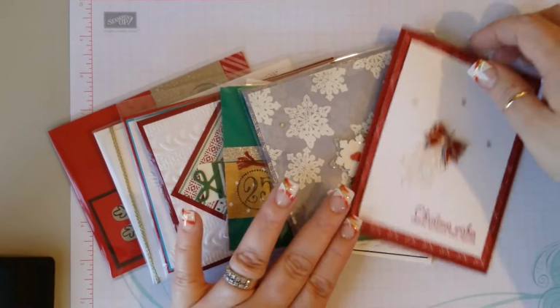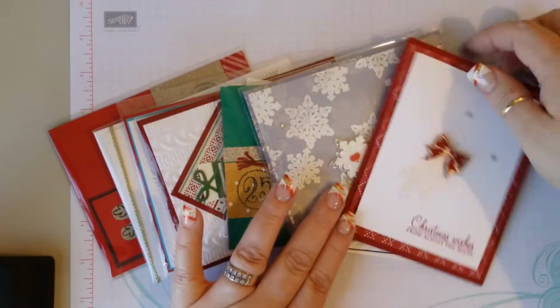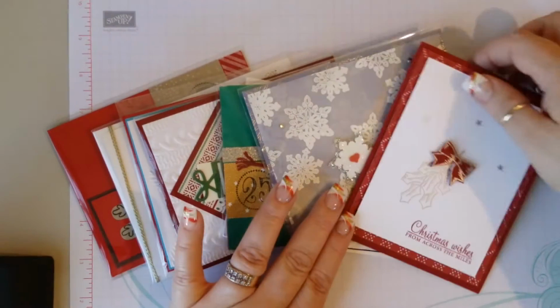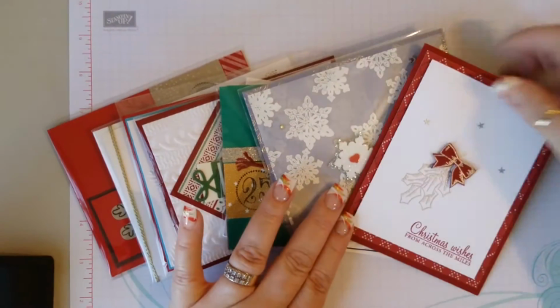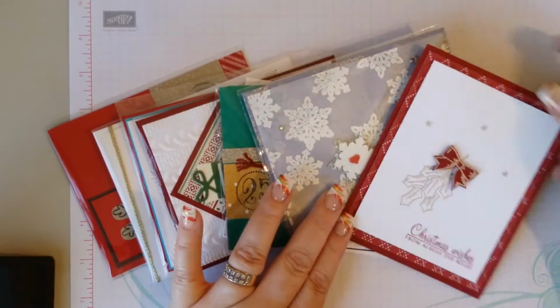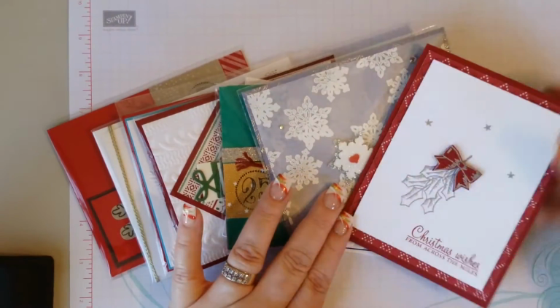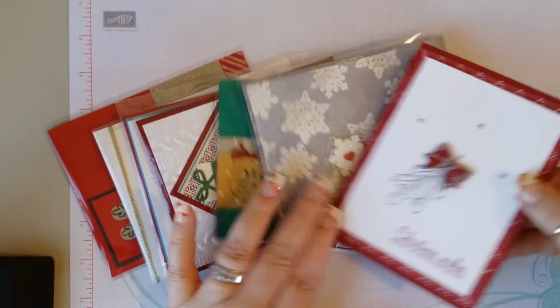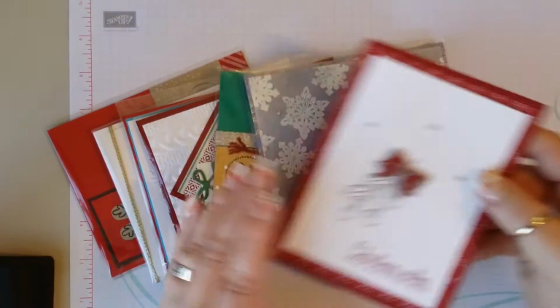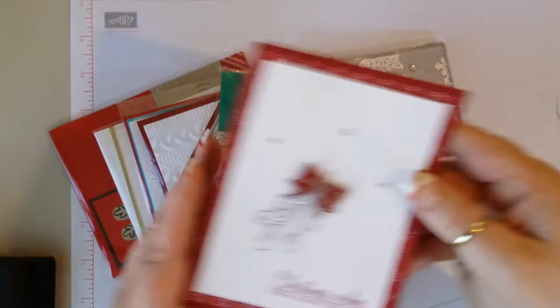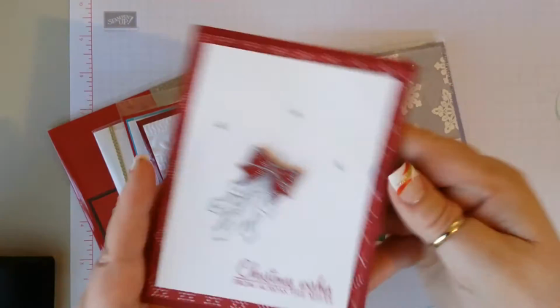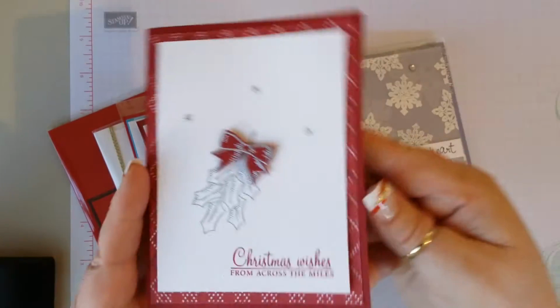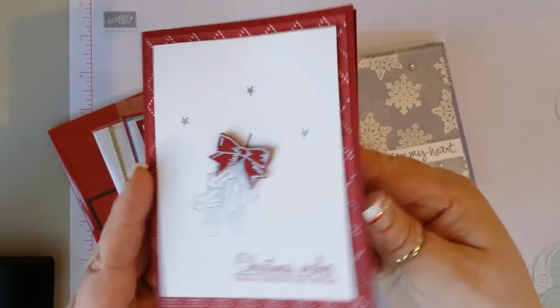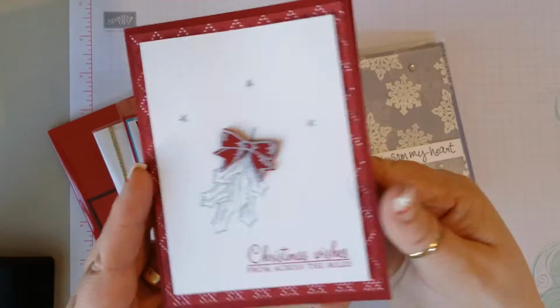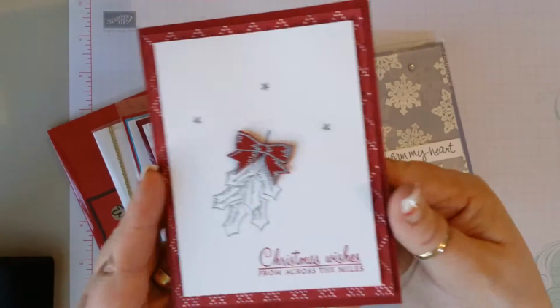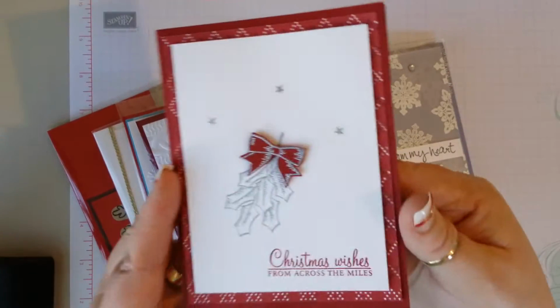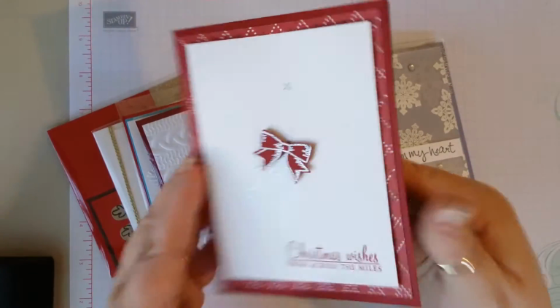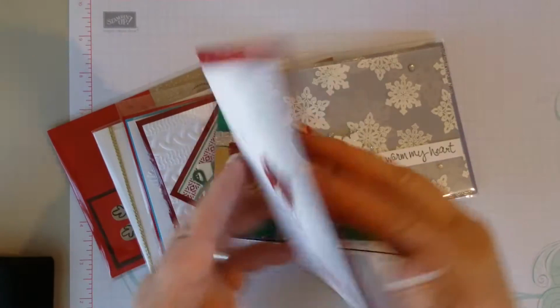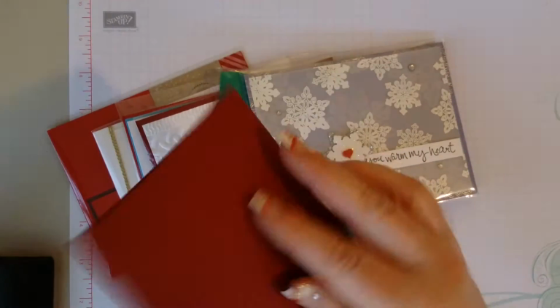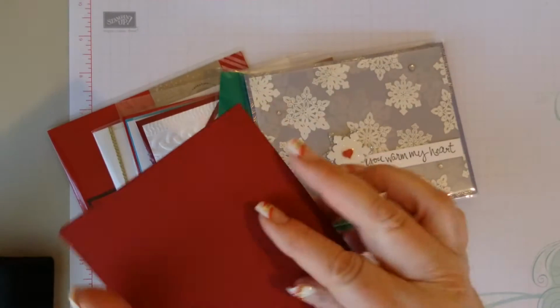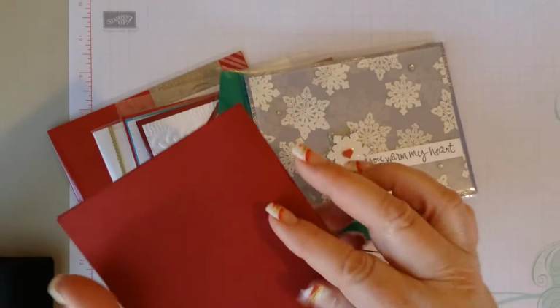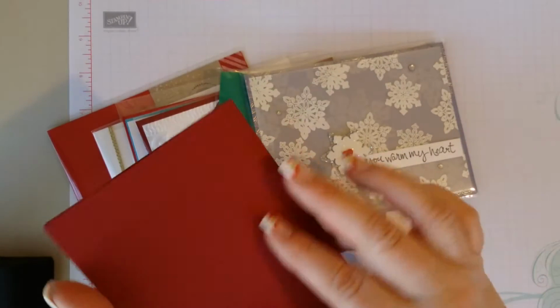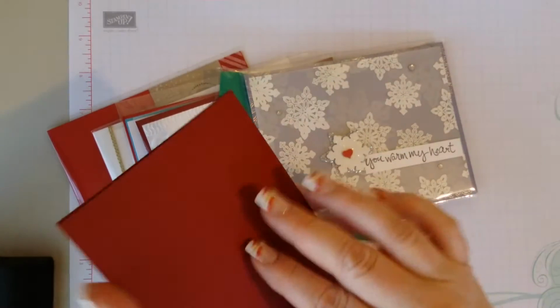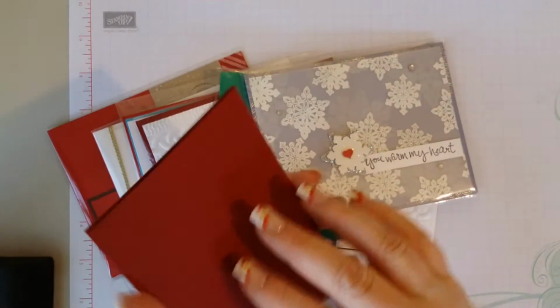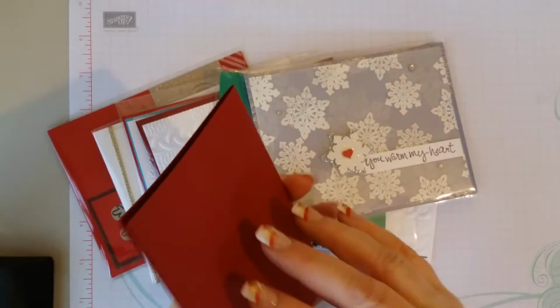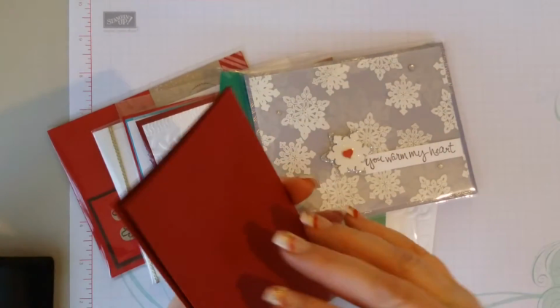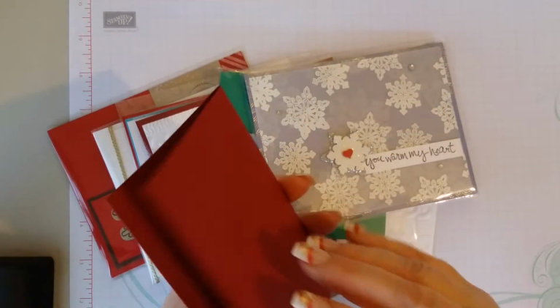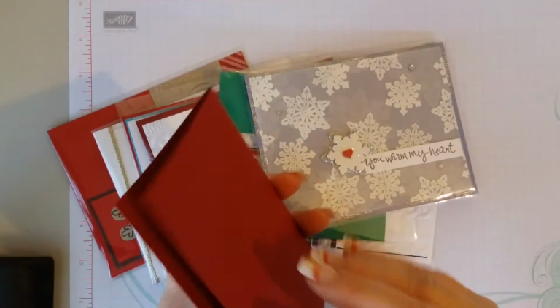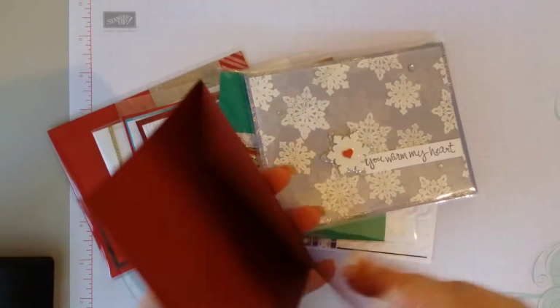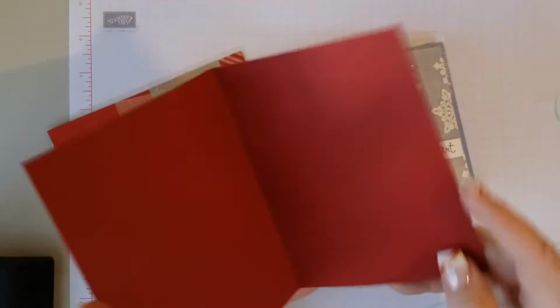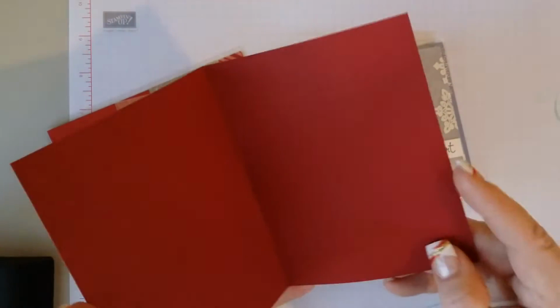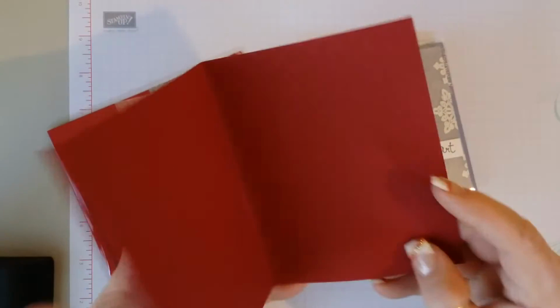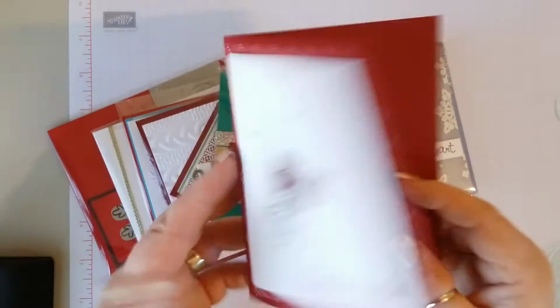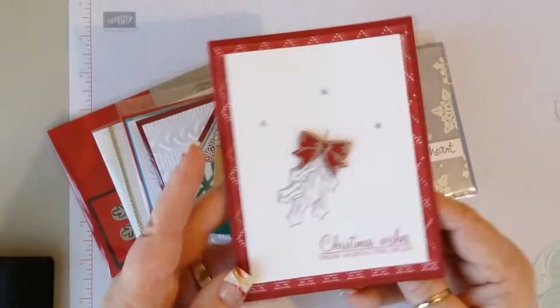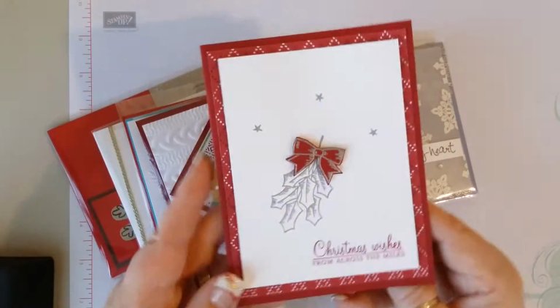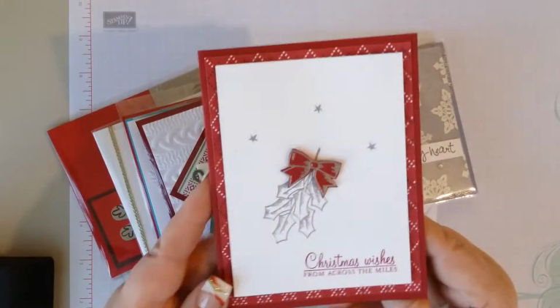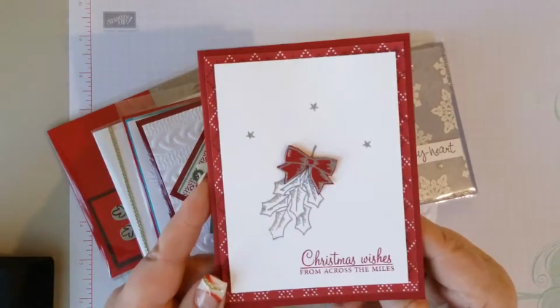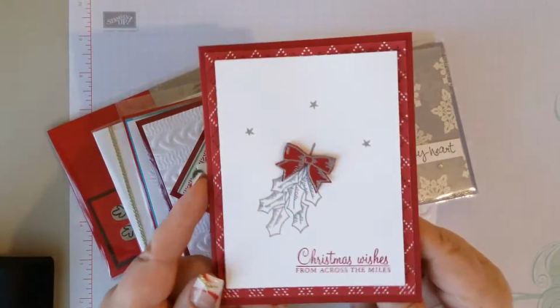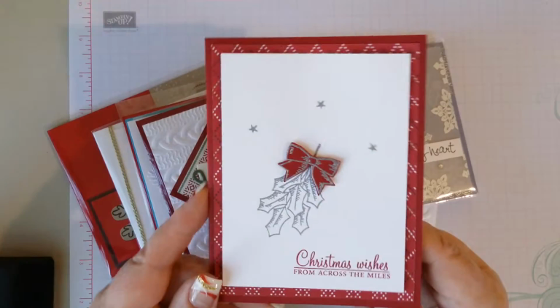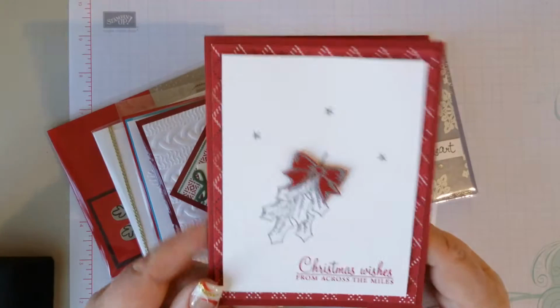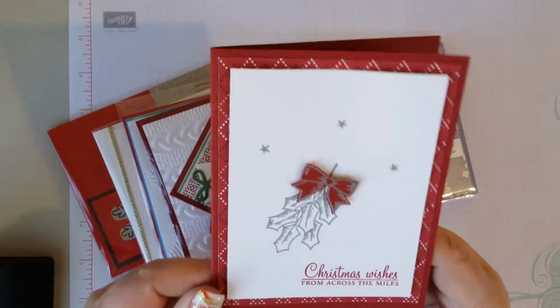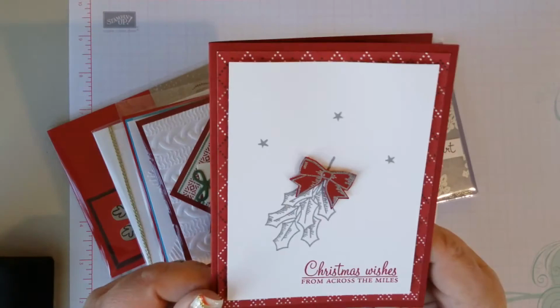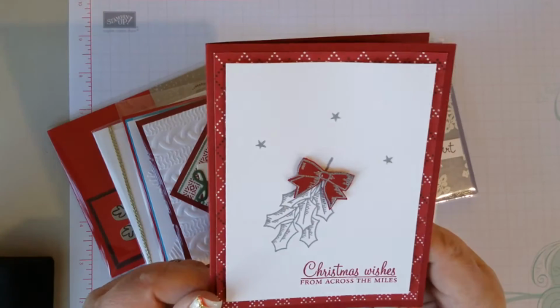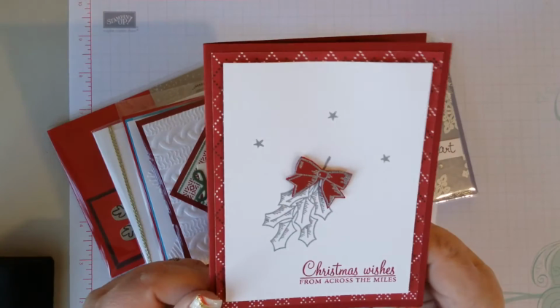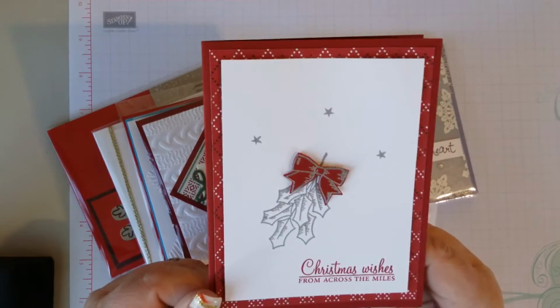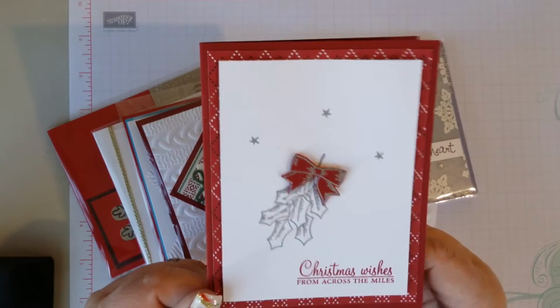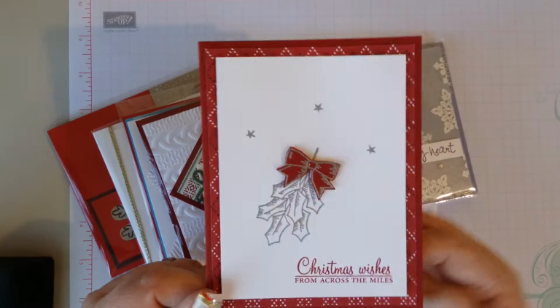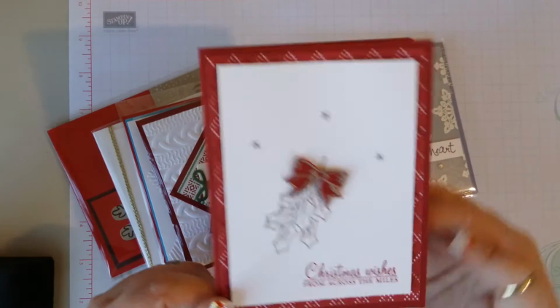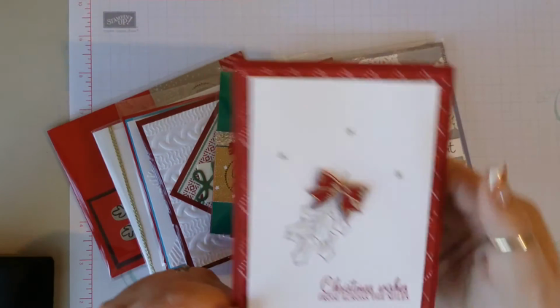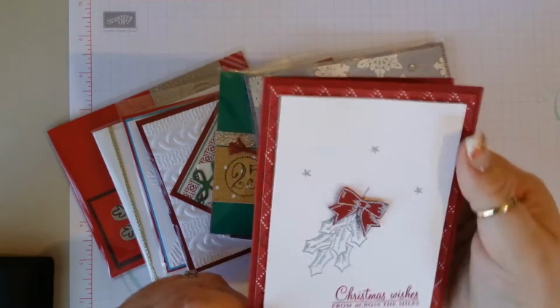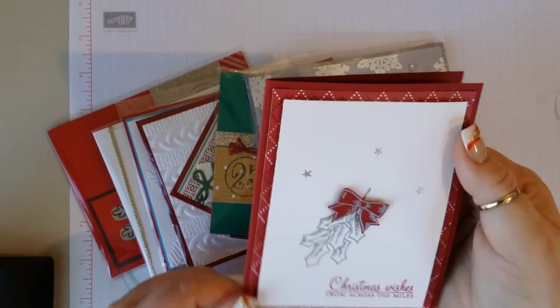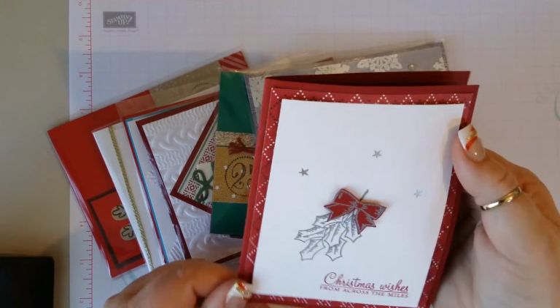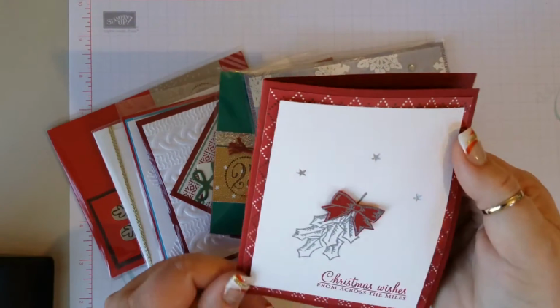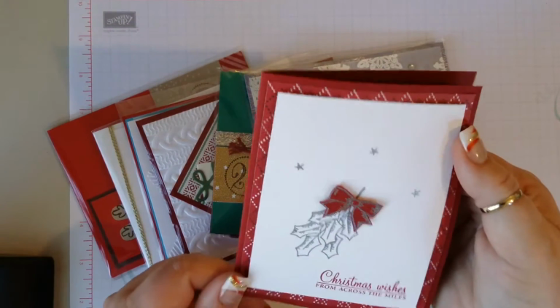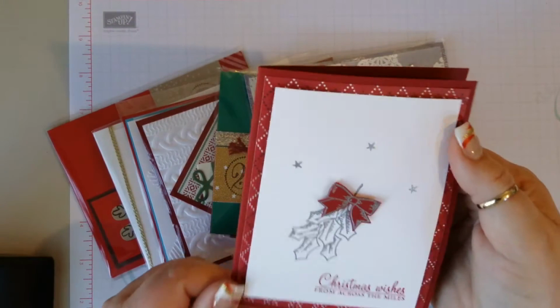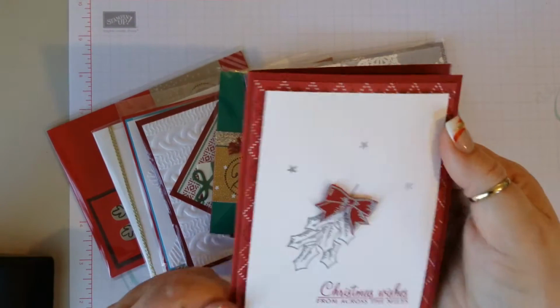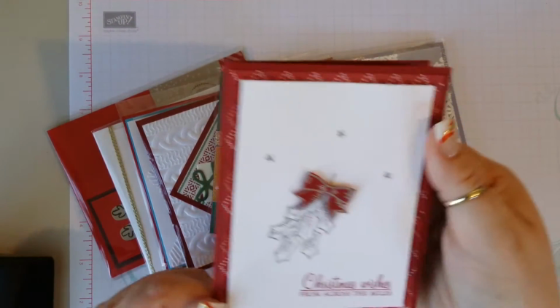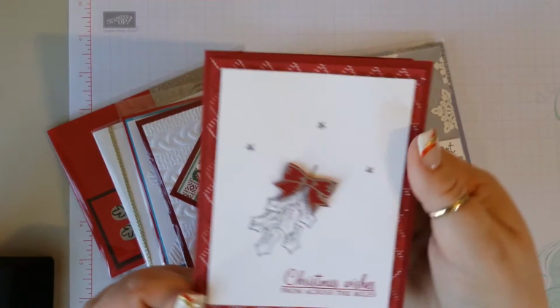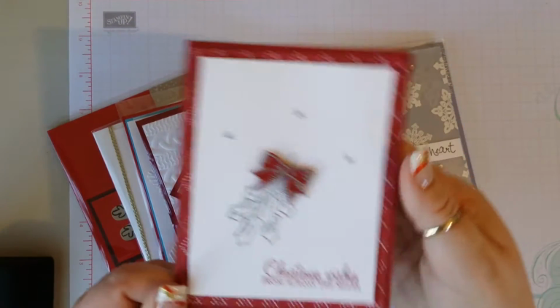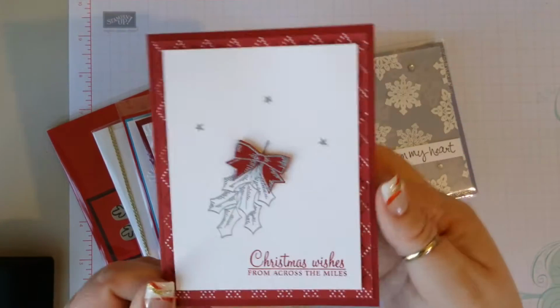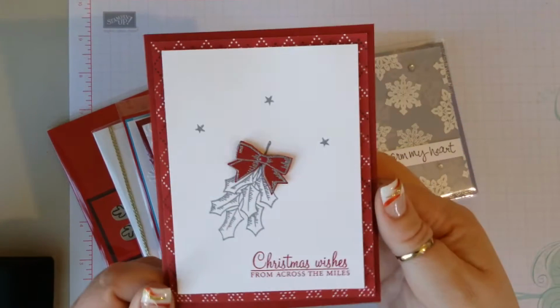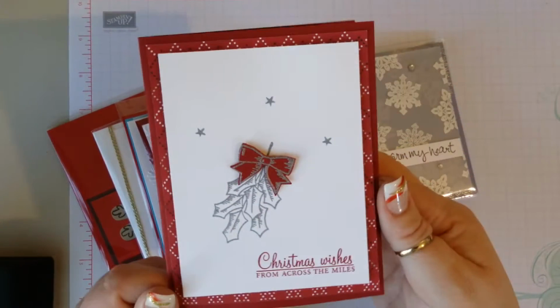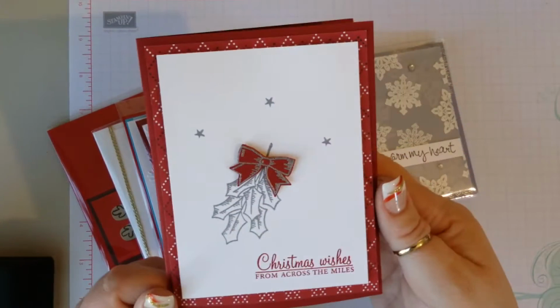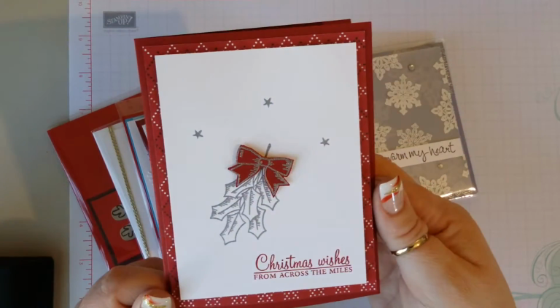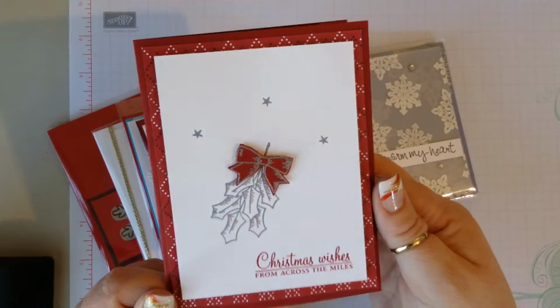And then this one does not have a name either — very simple but really pretty.